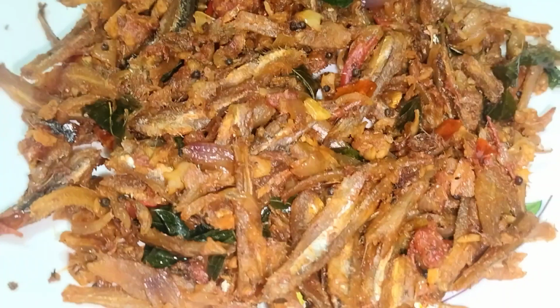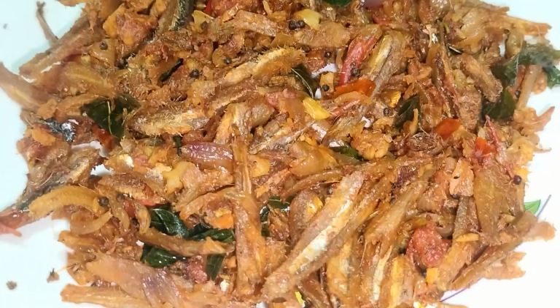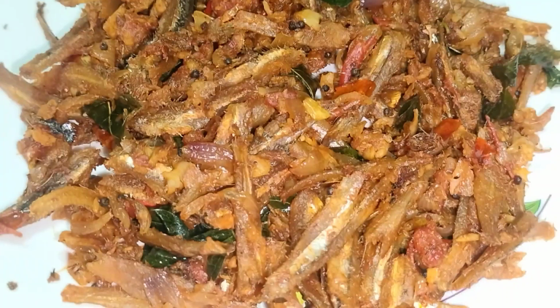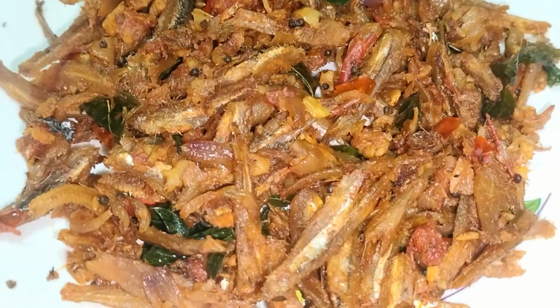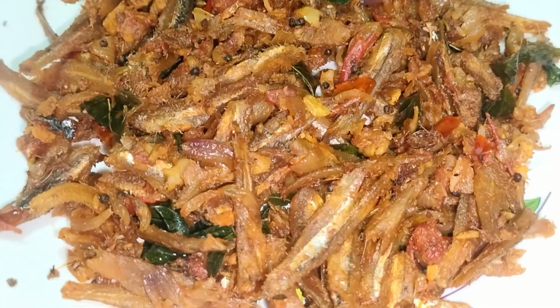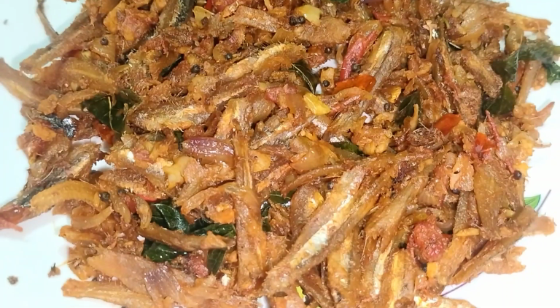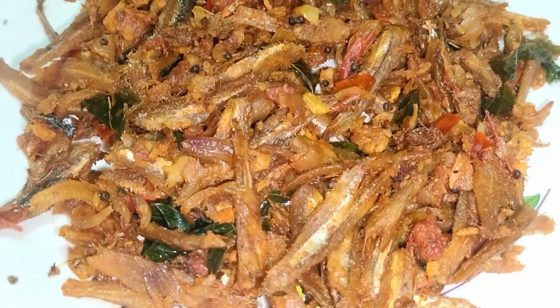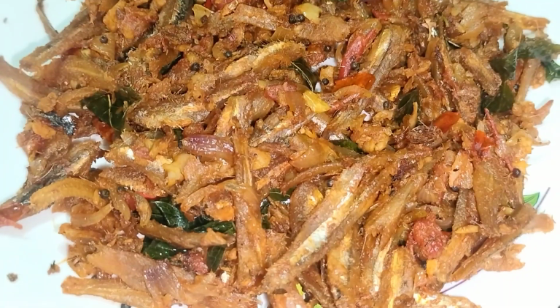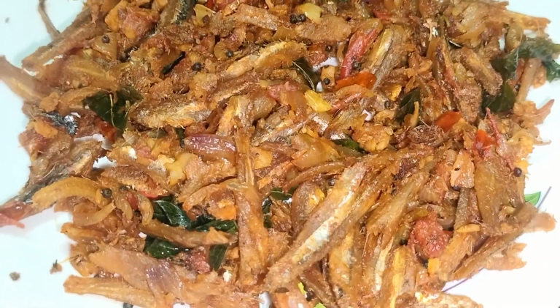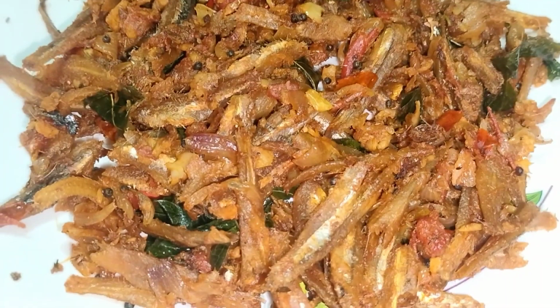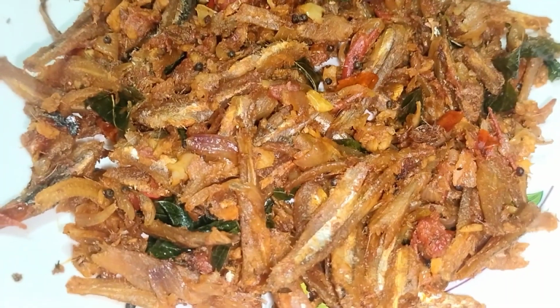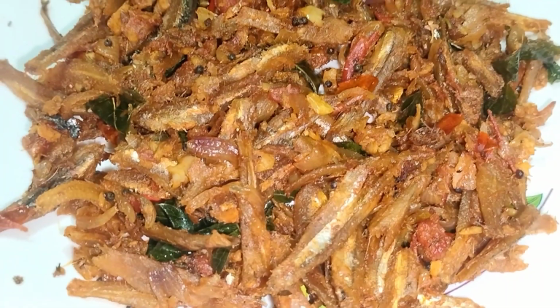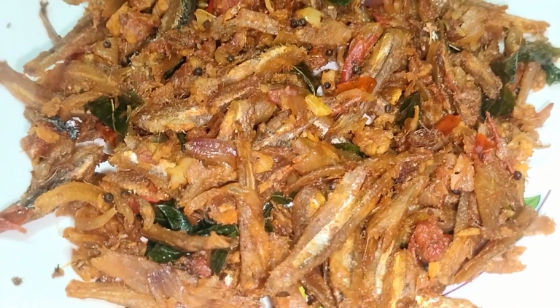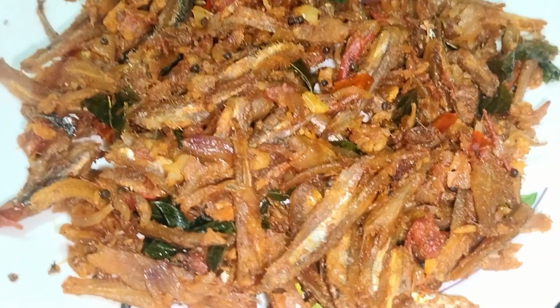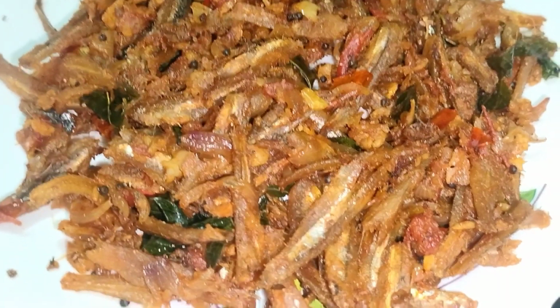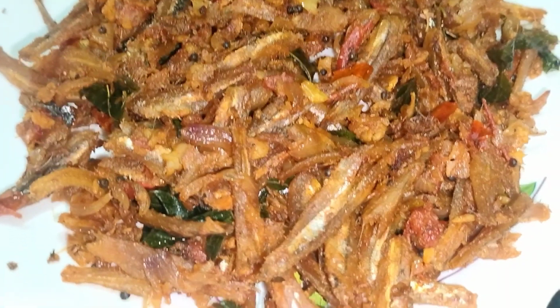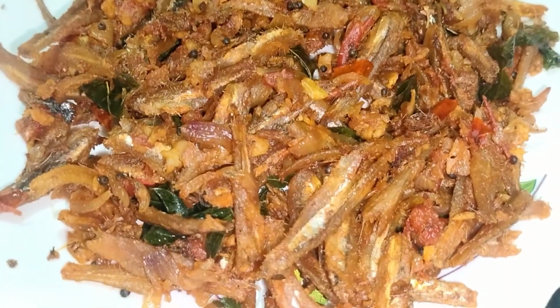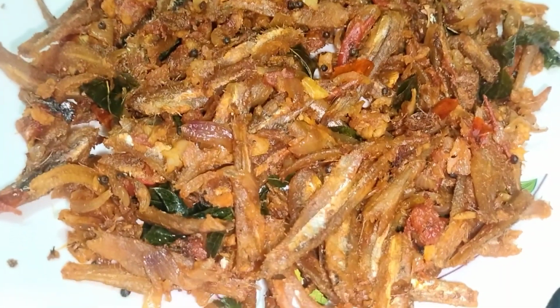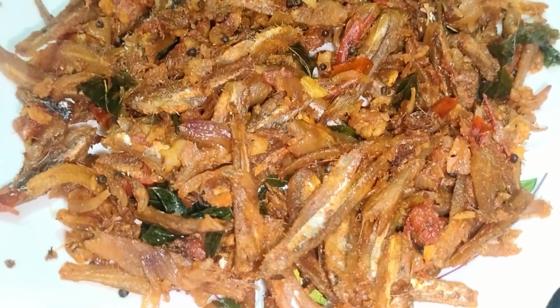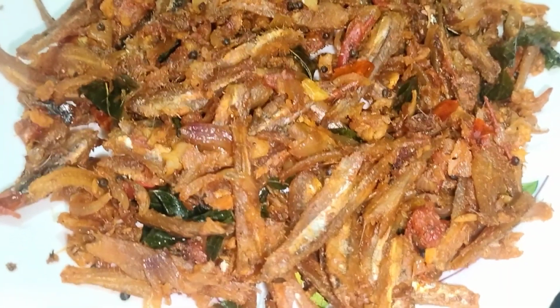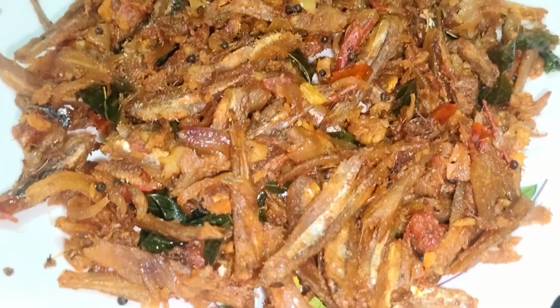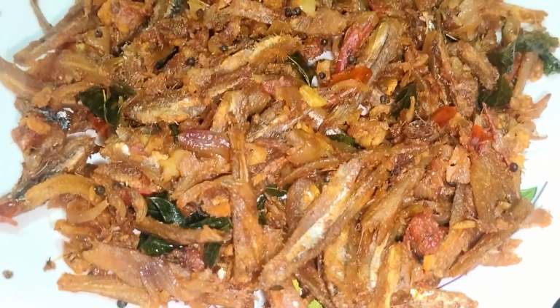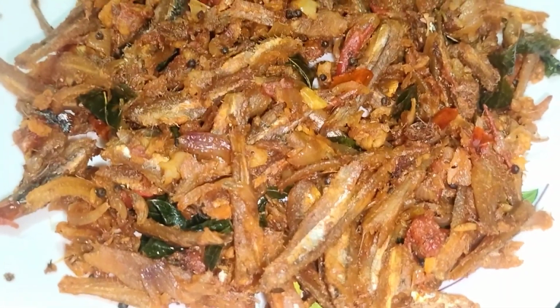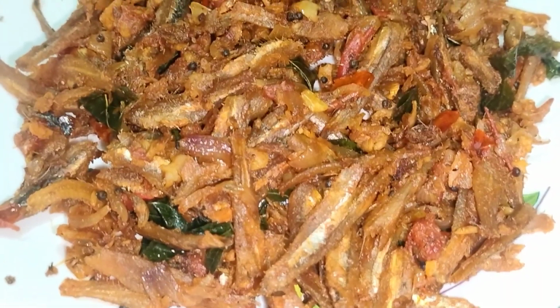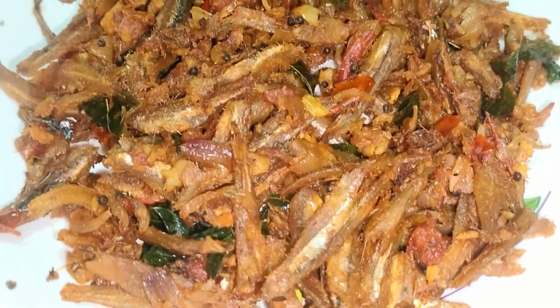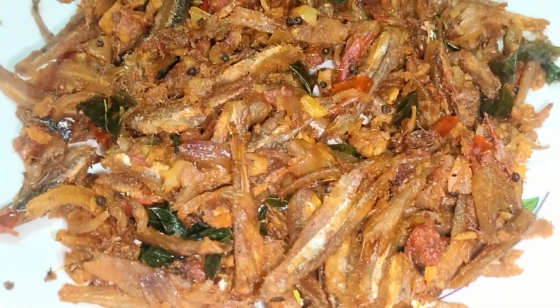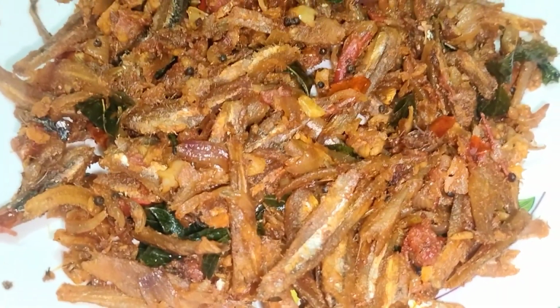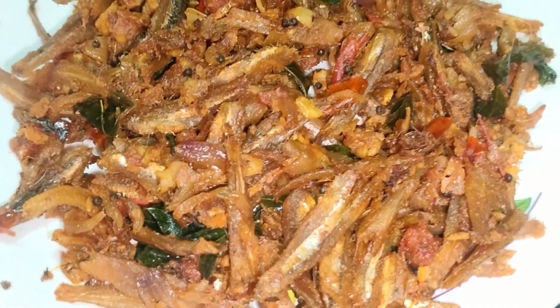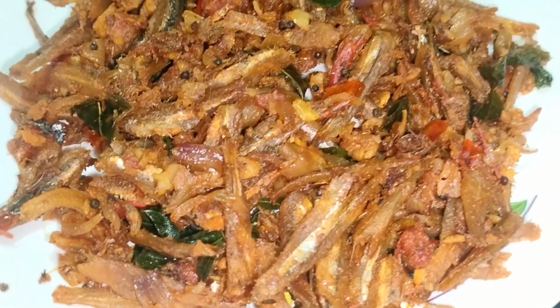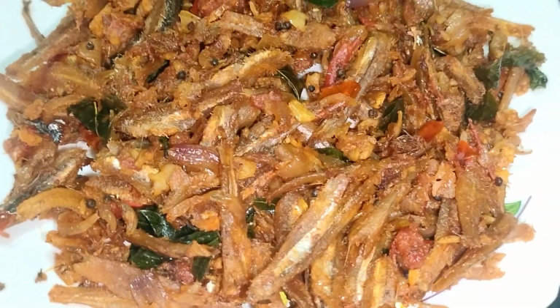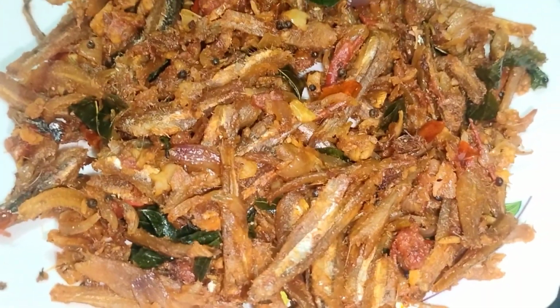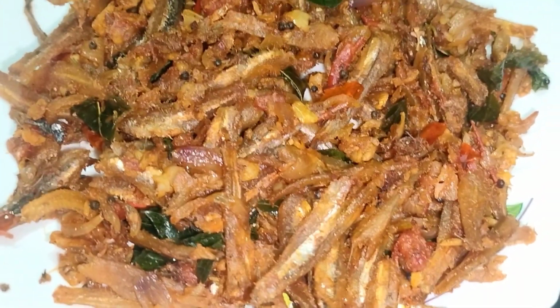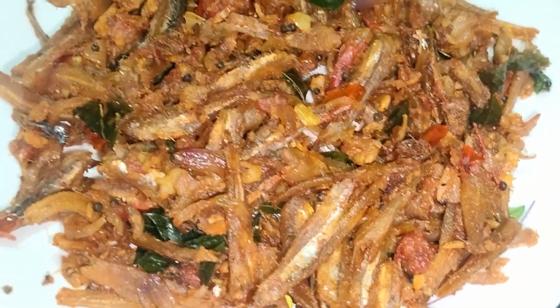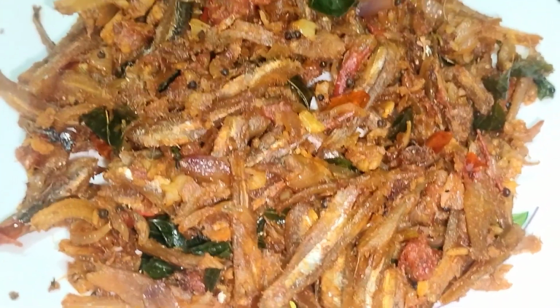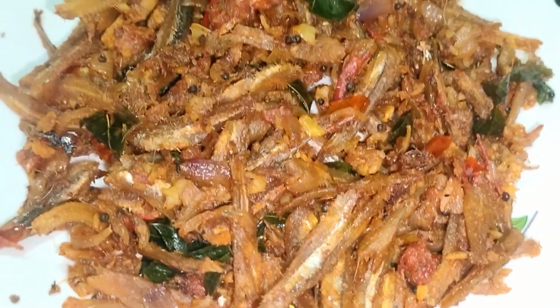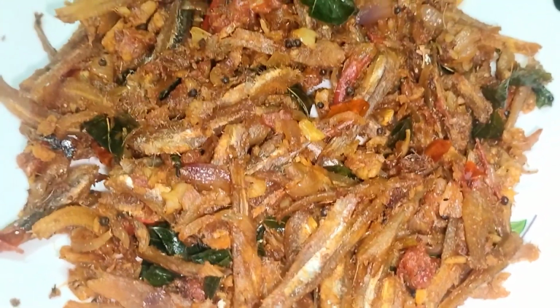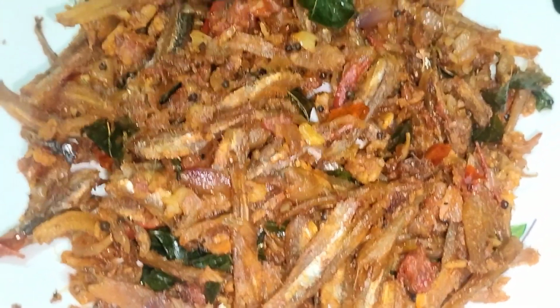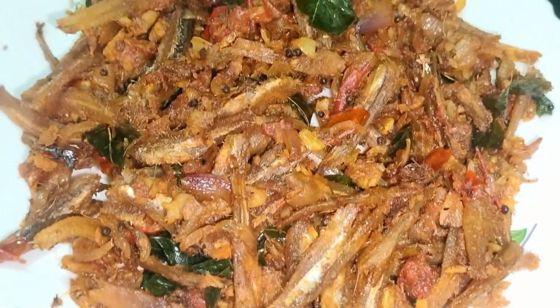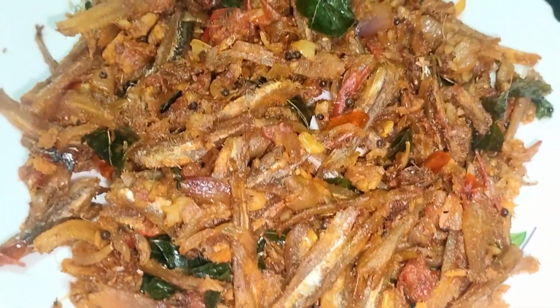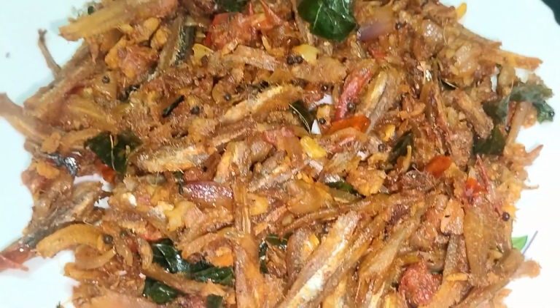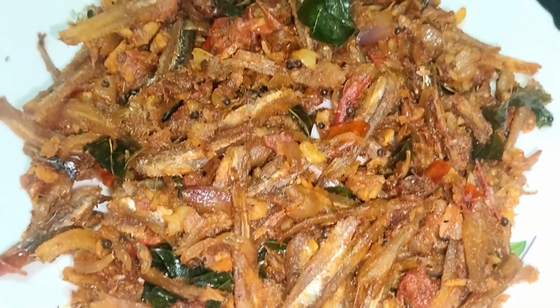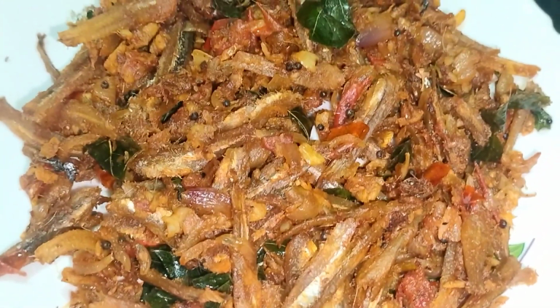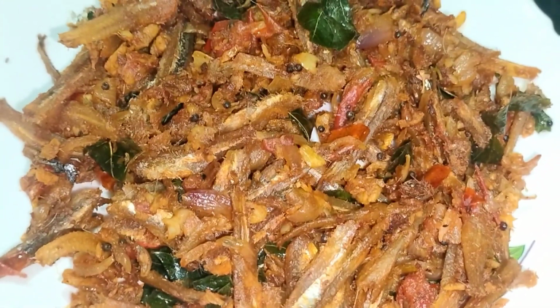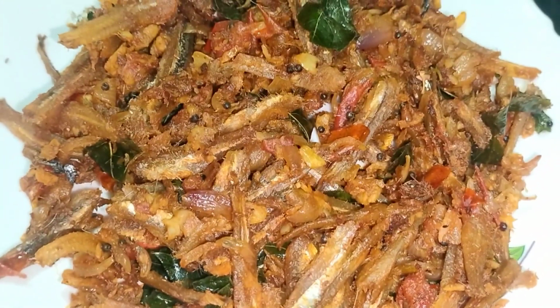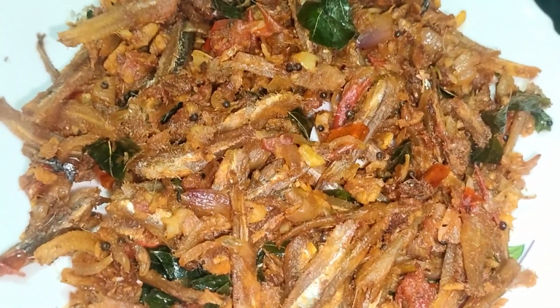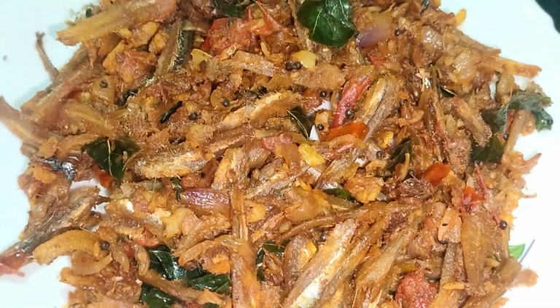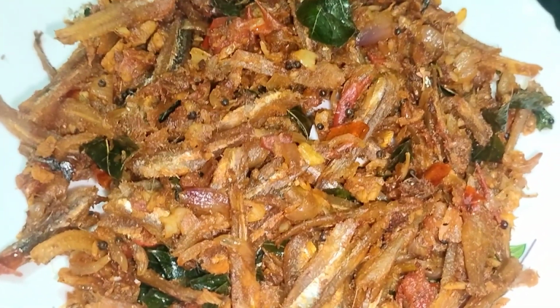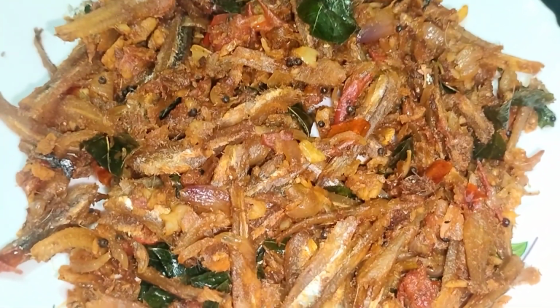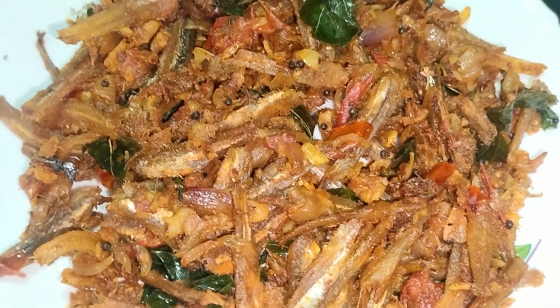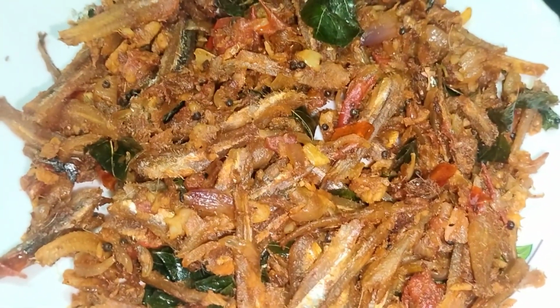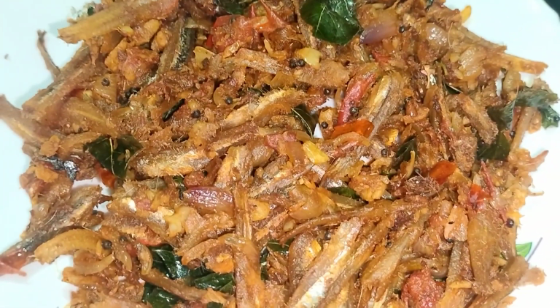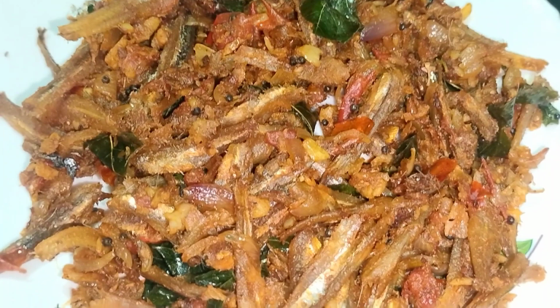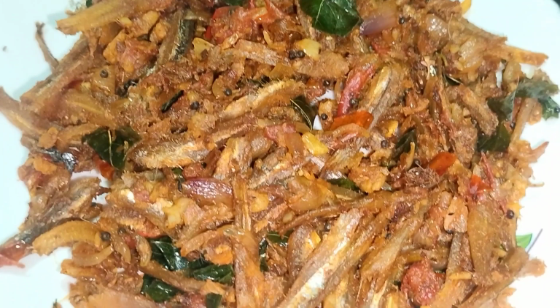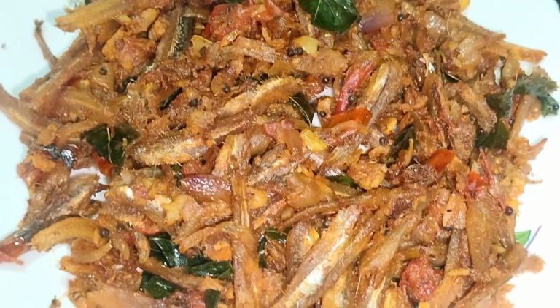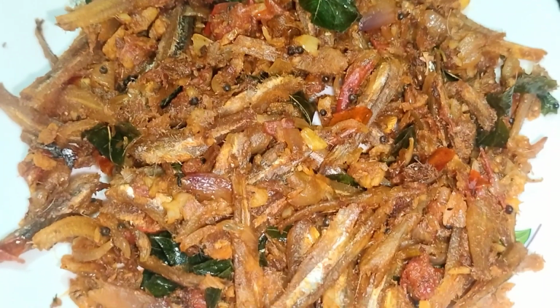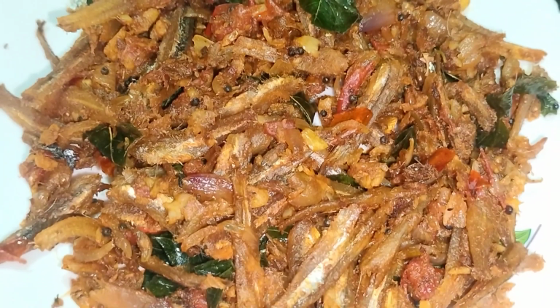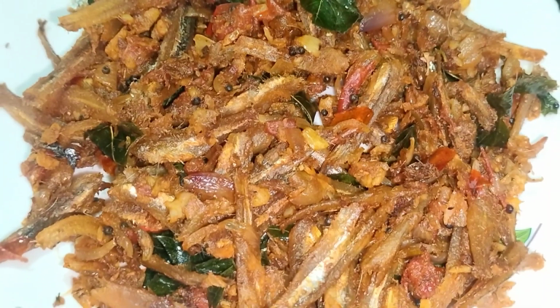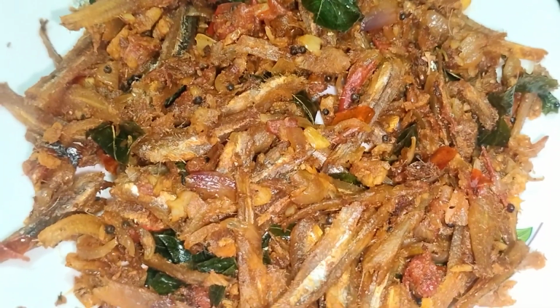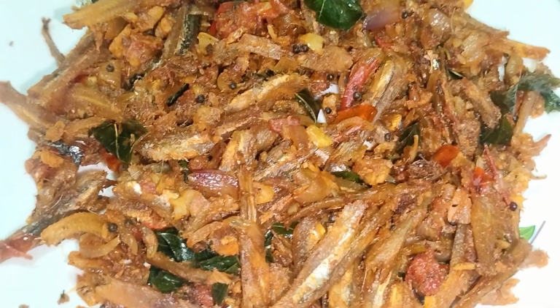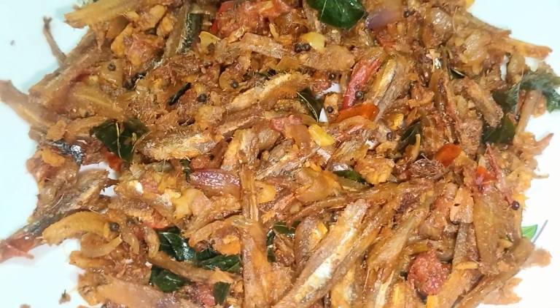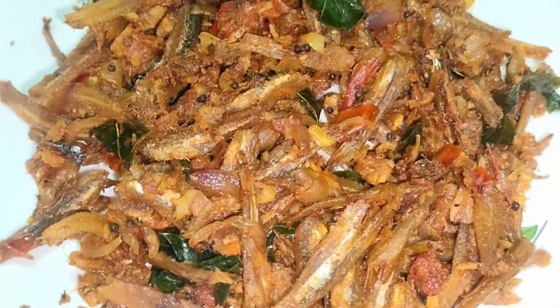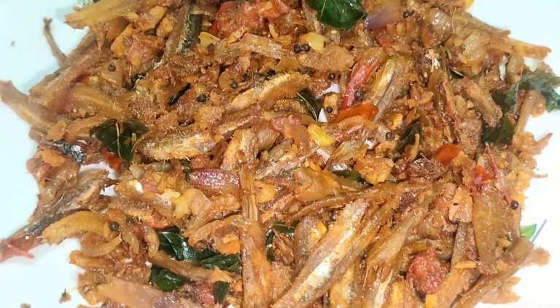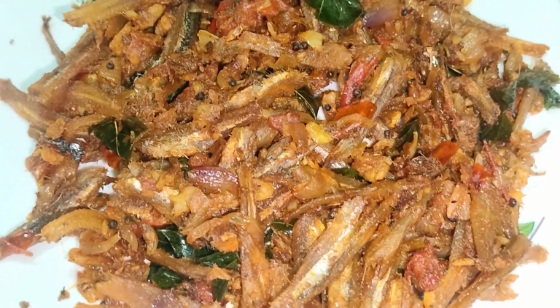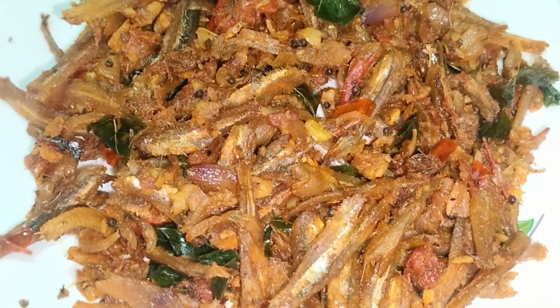When we are talking about this, we will show you how they are making a special recipe of the Nethili Karuvadu fry.